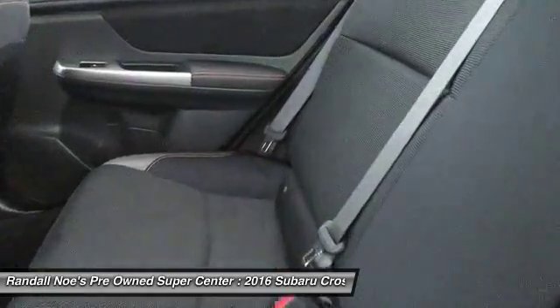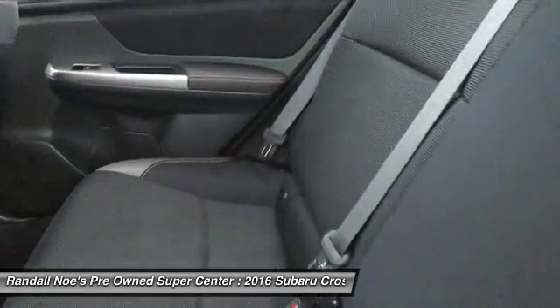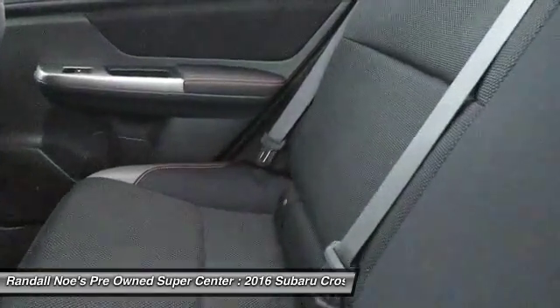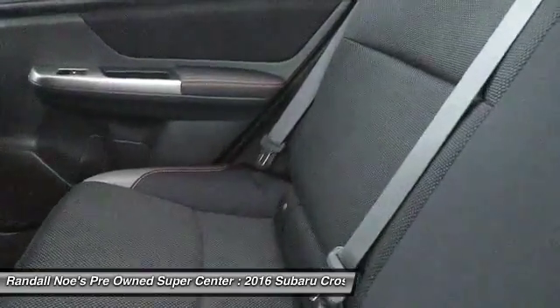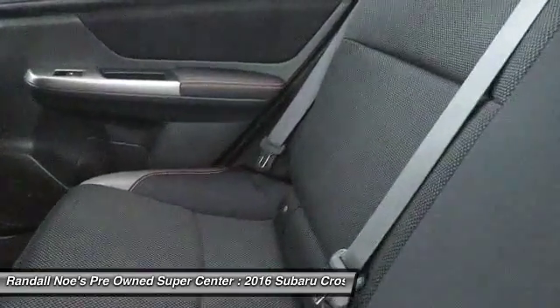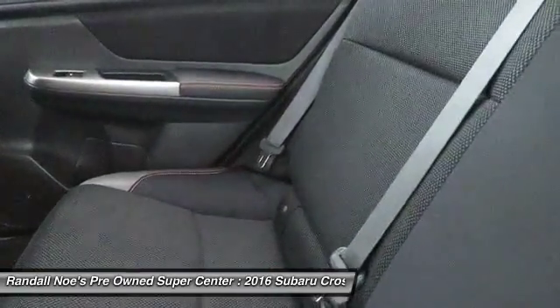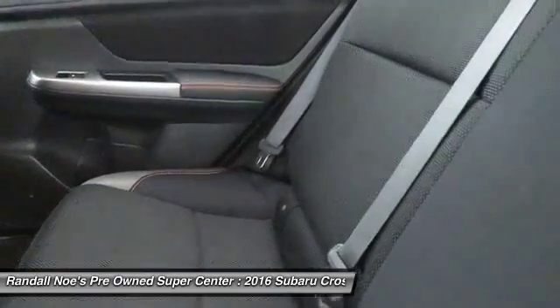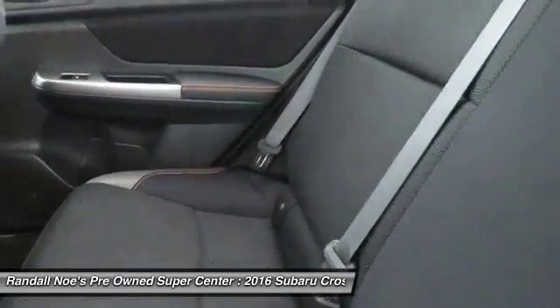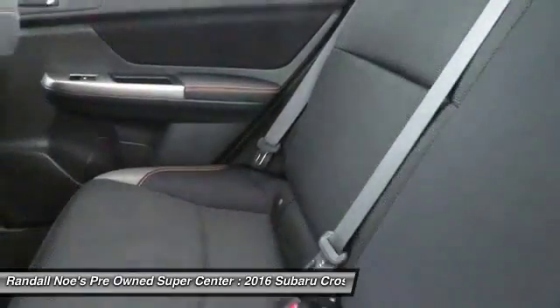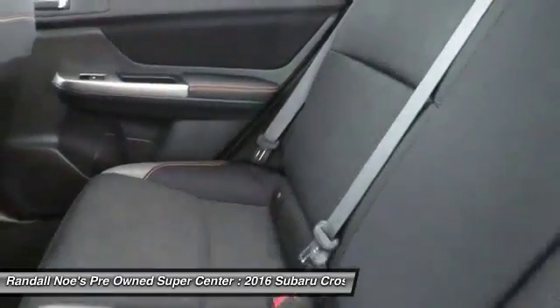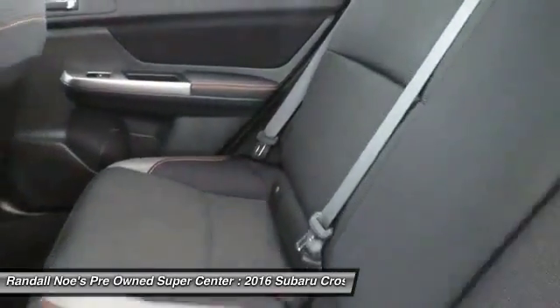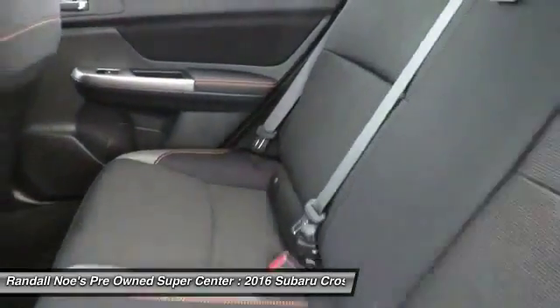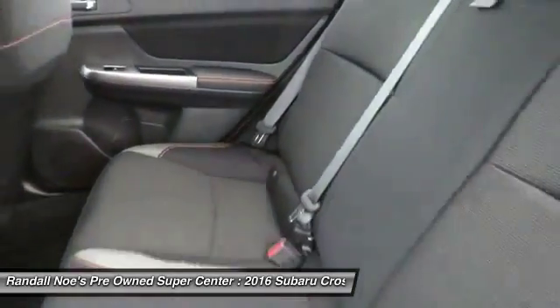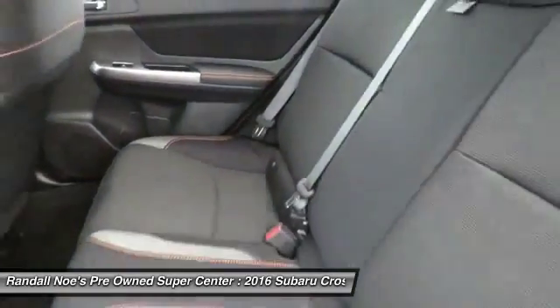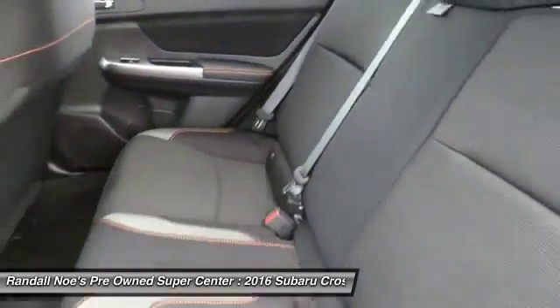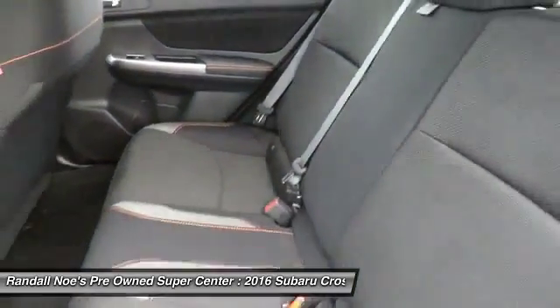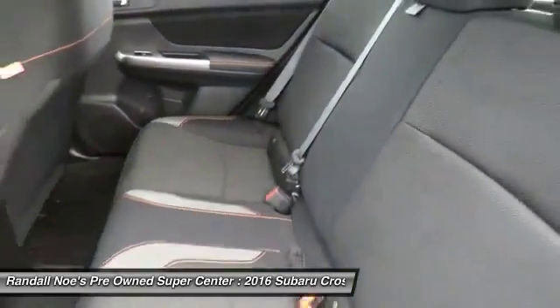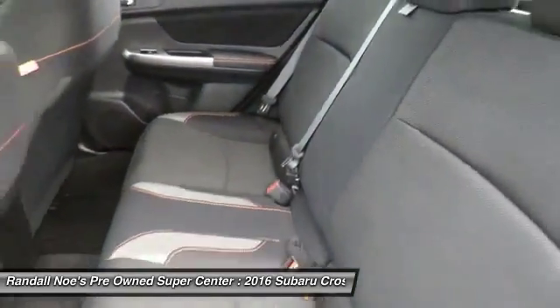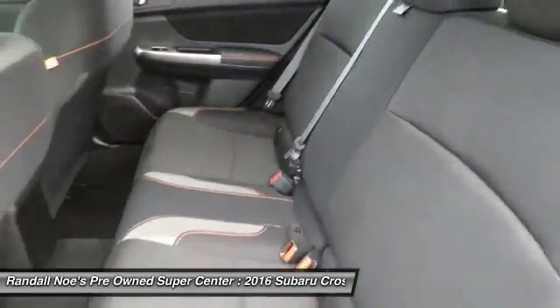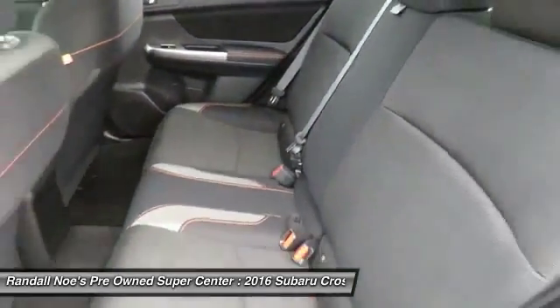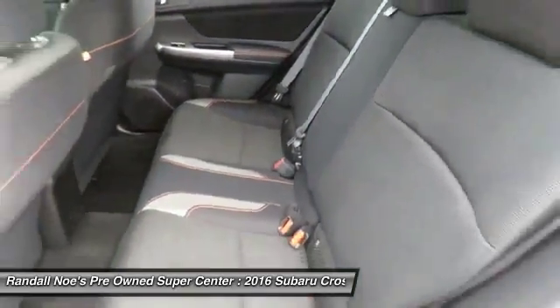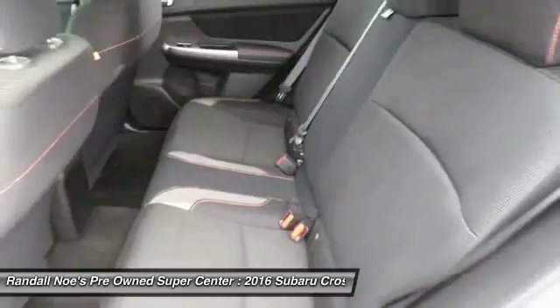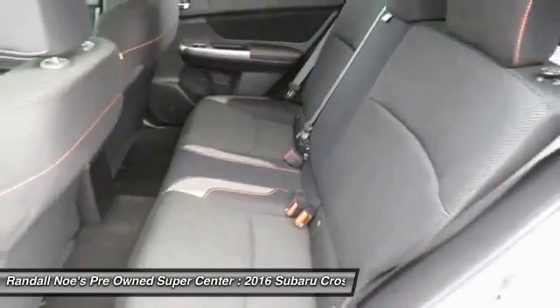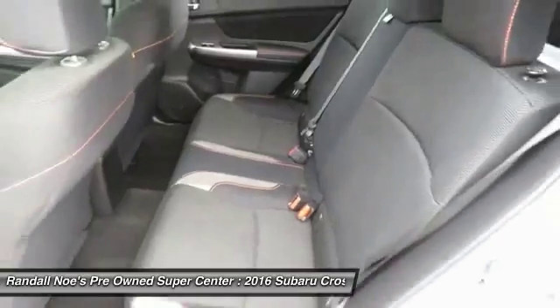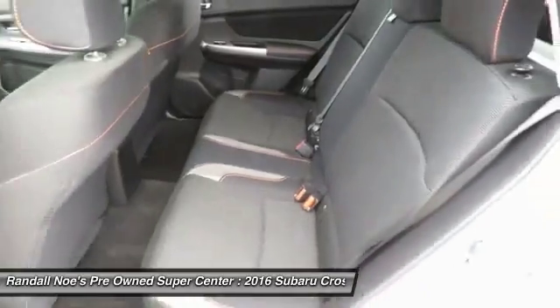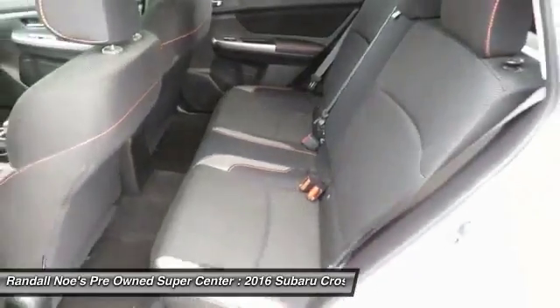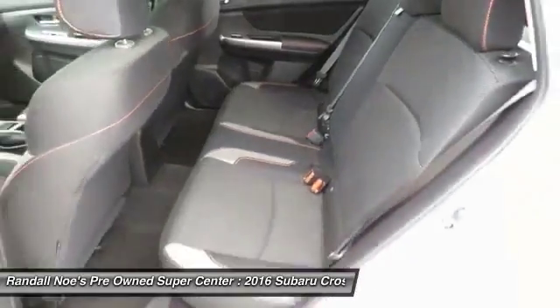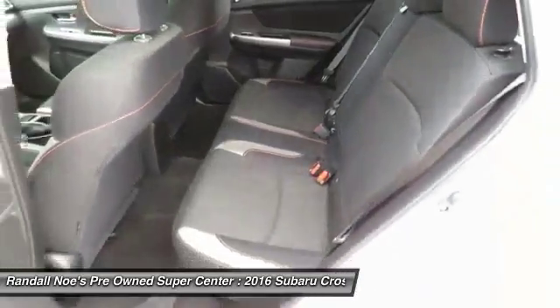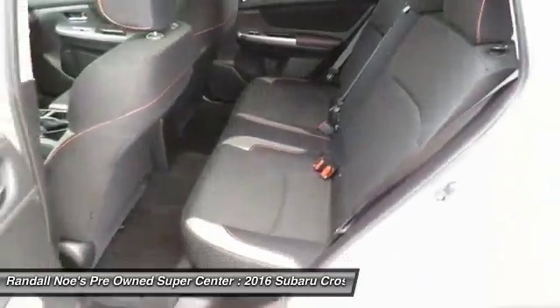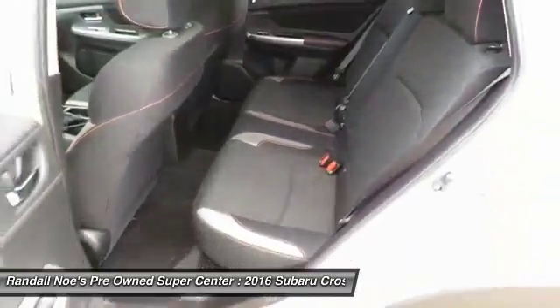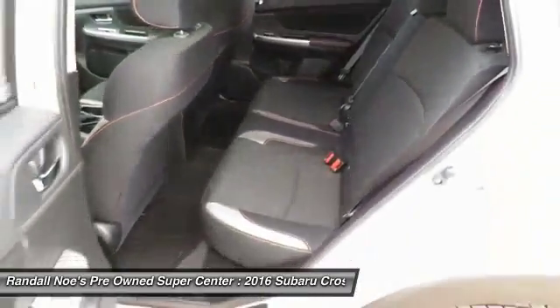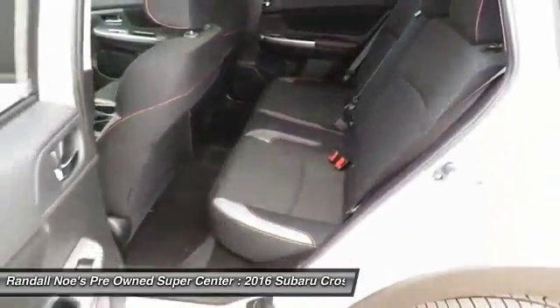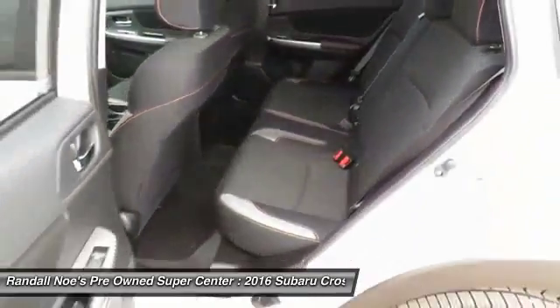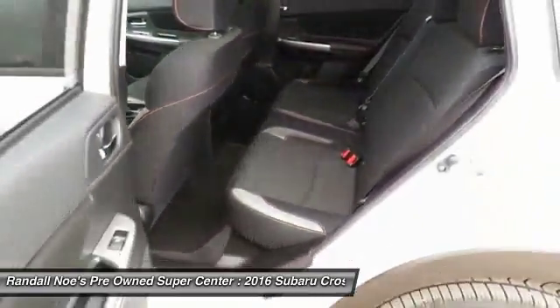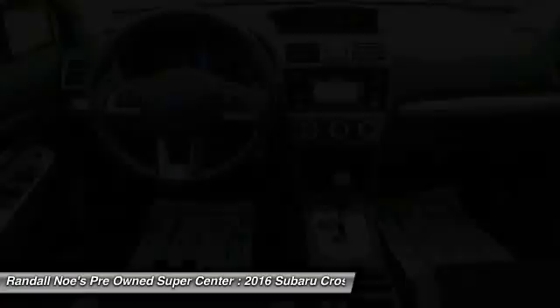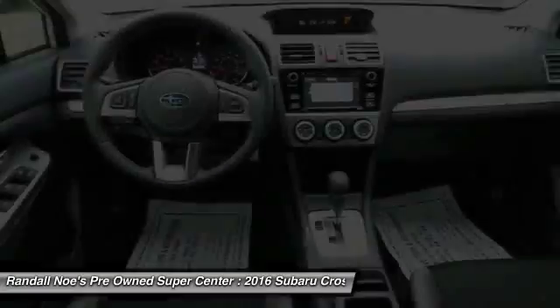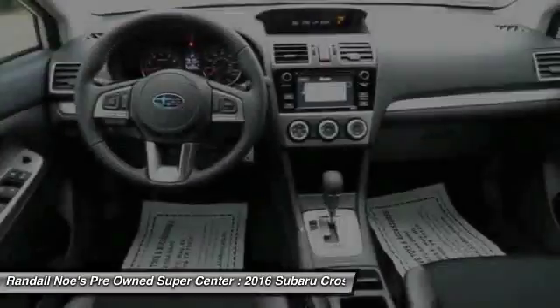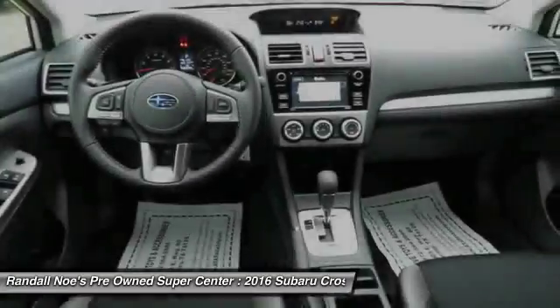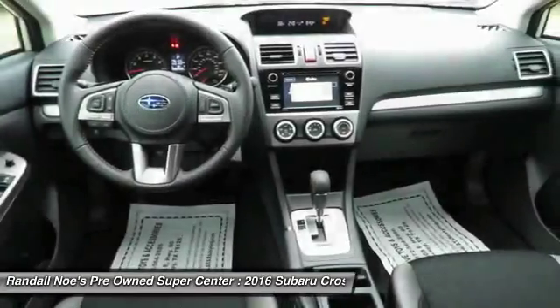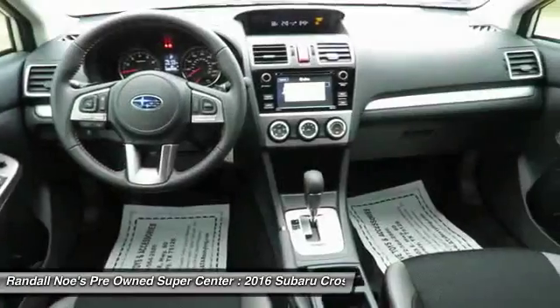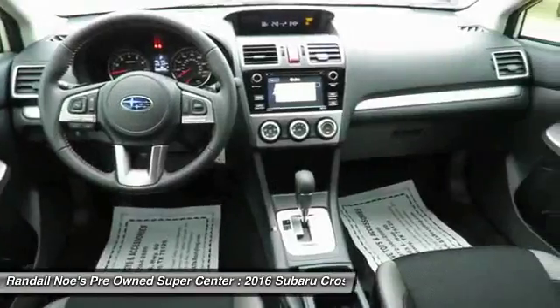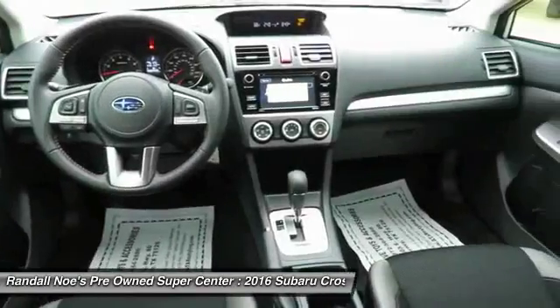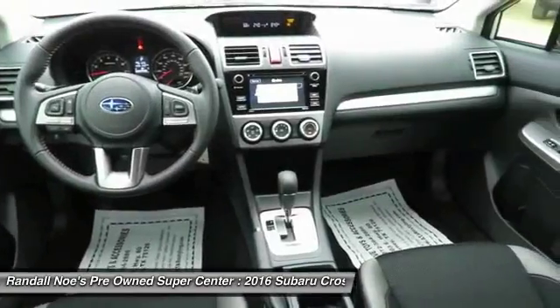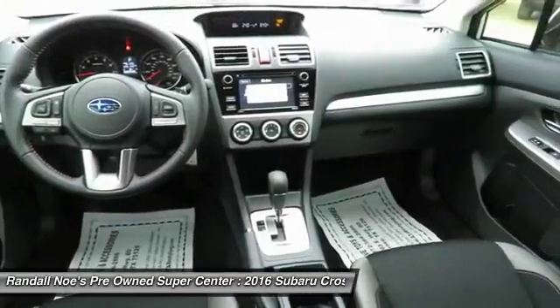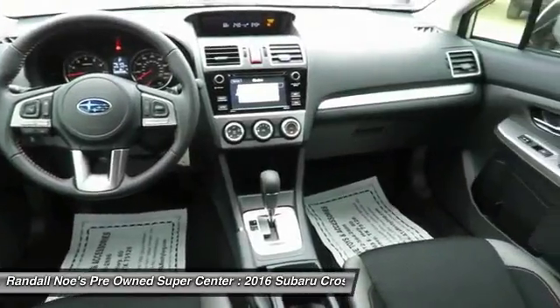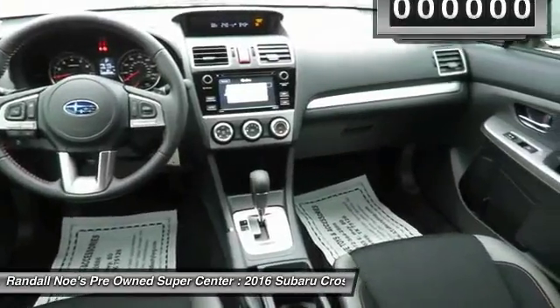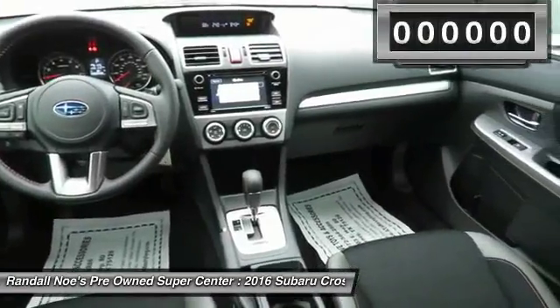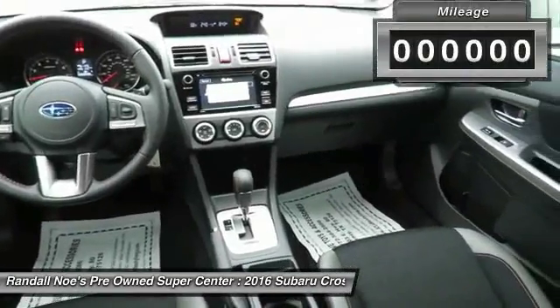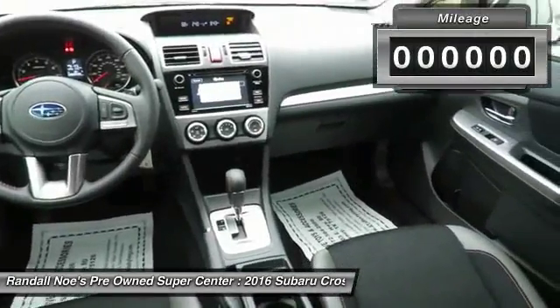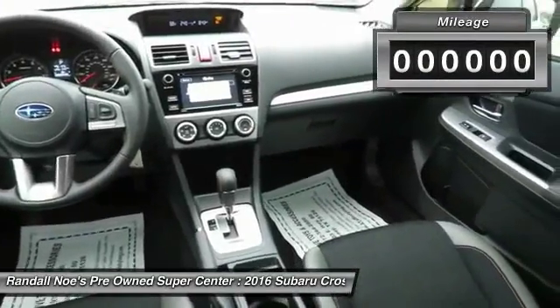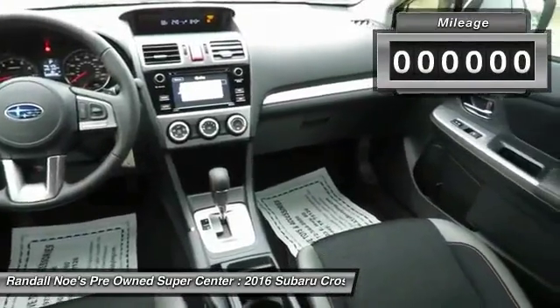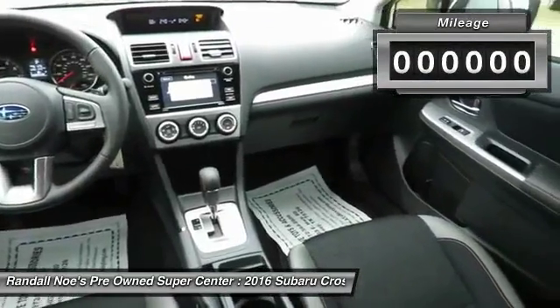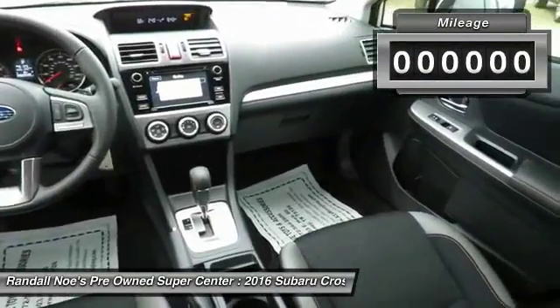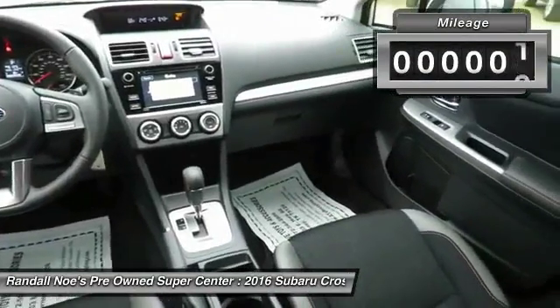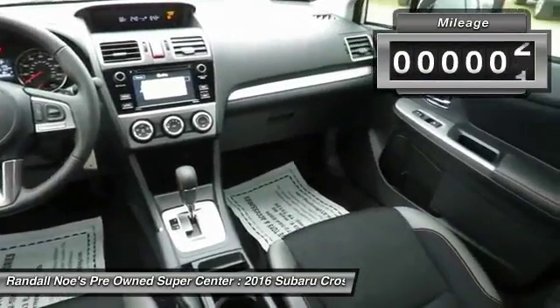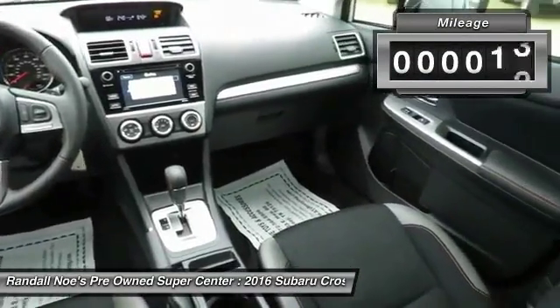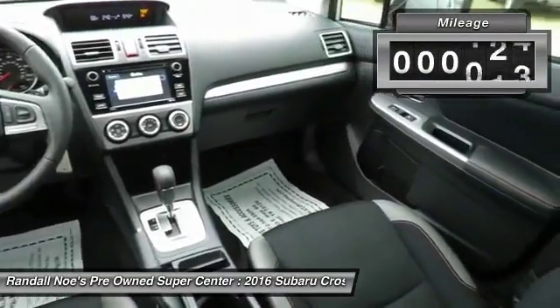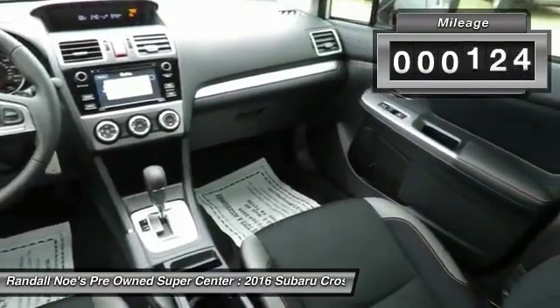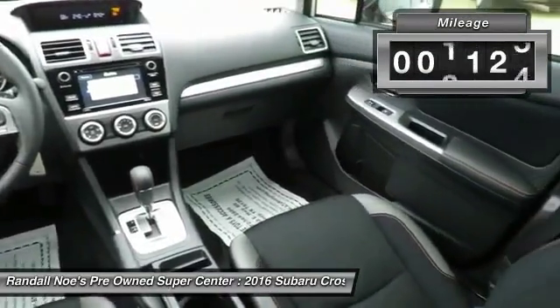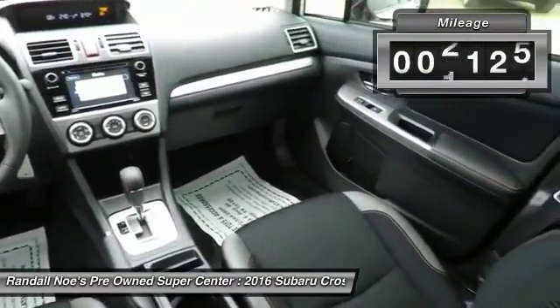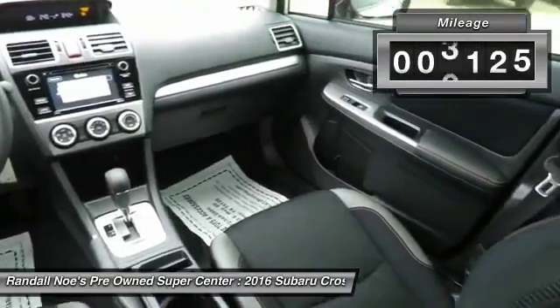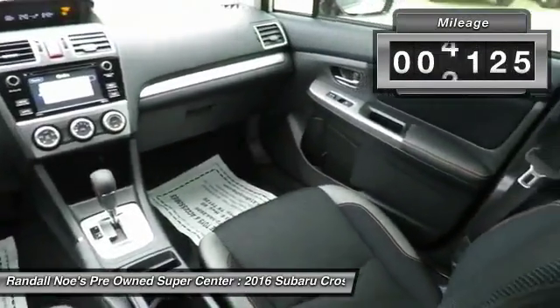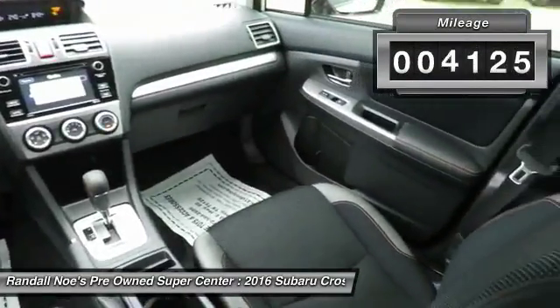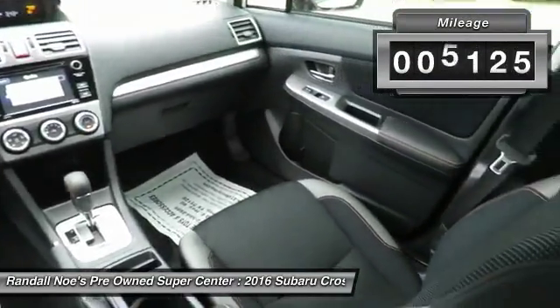Since it's a Subaru, you know the Crosstrek is built to last. This vehicle has less than 7,000 miles.